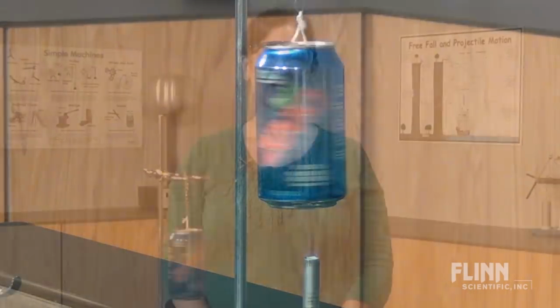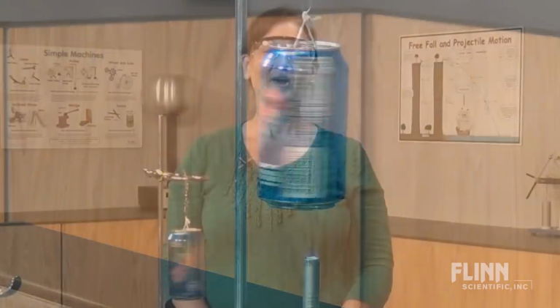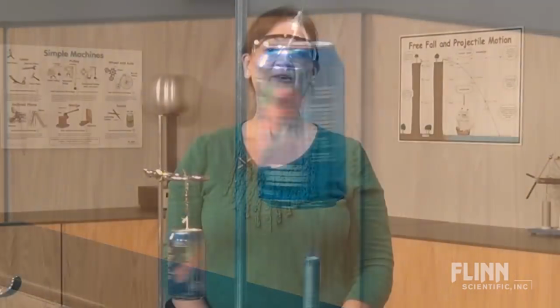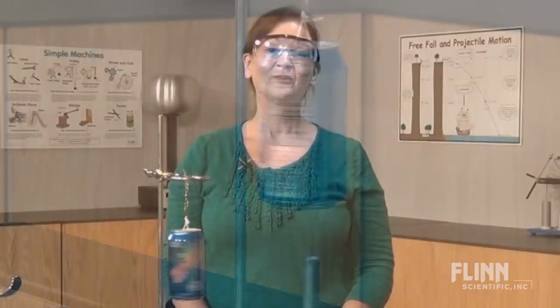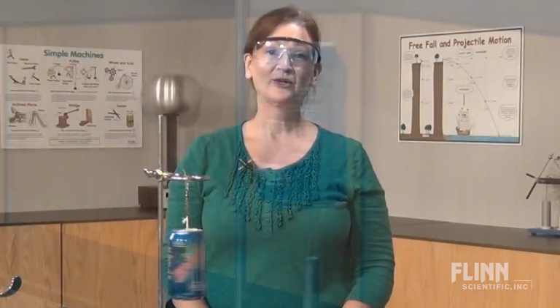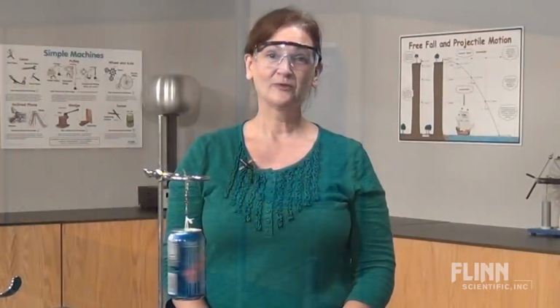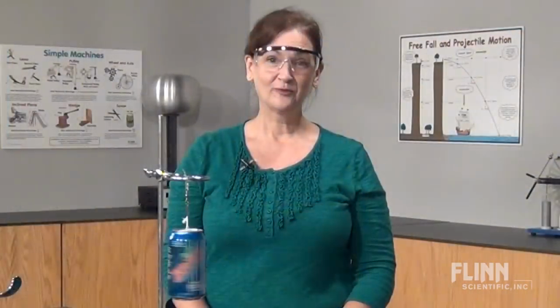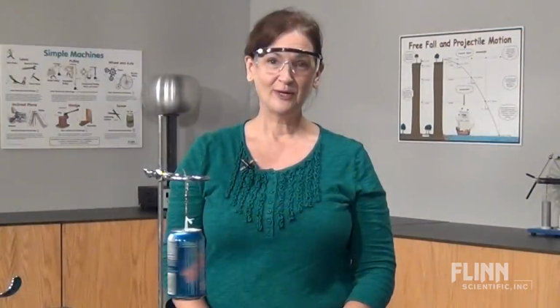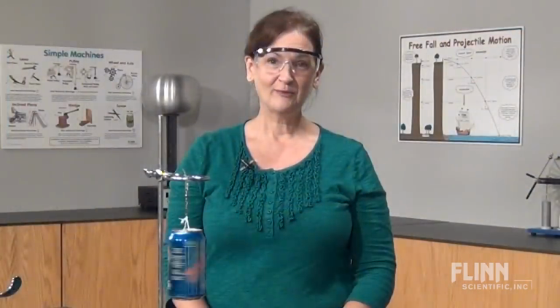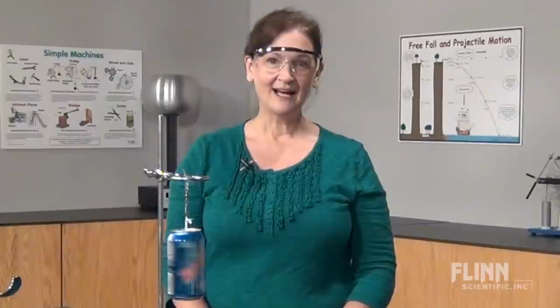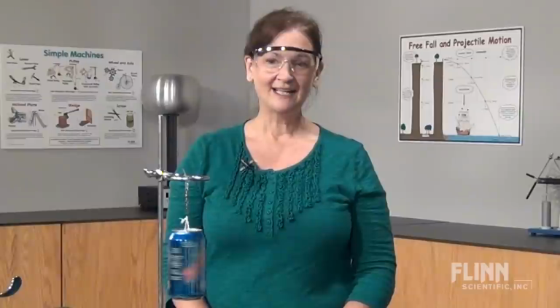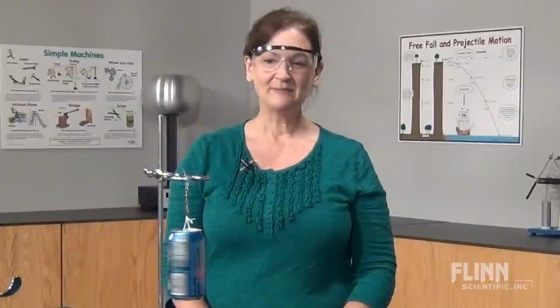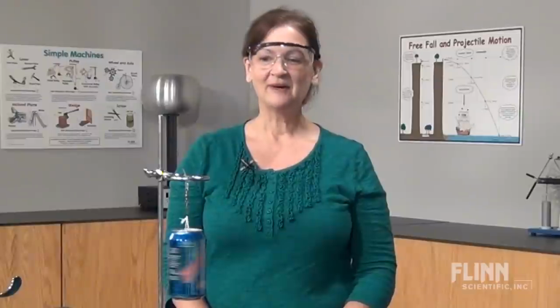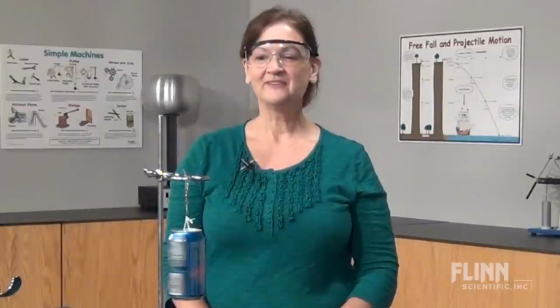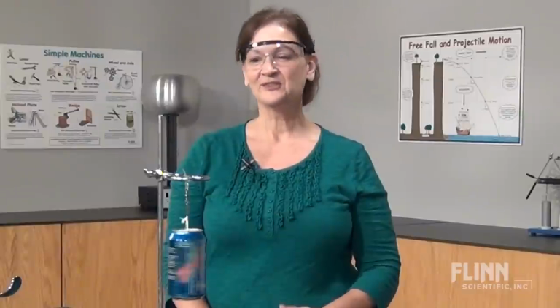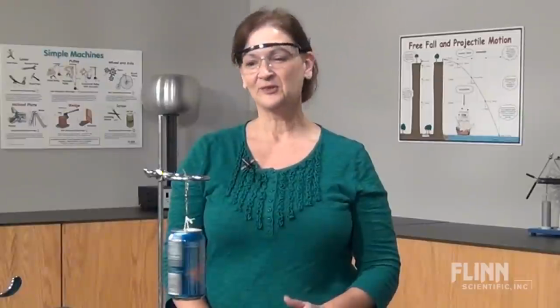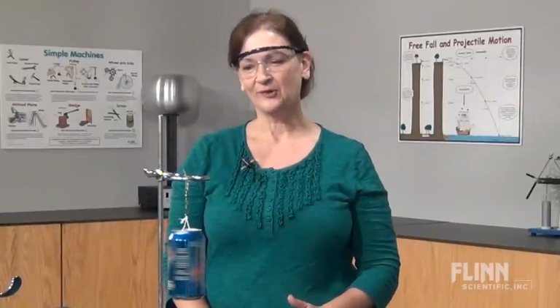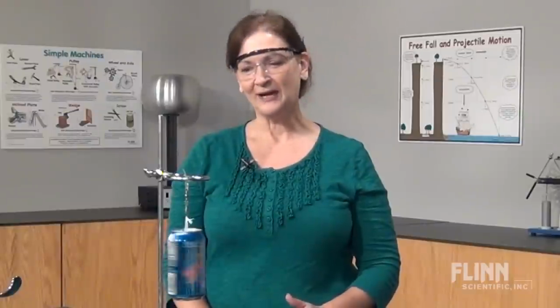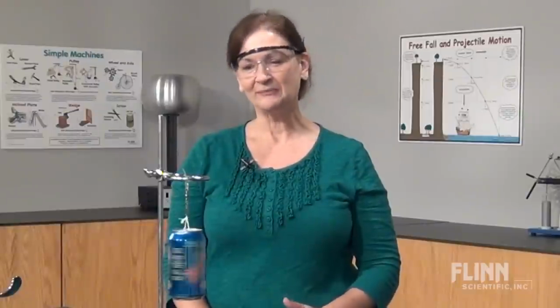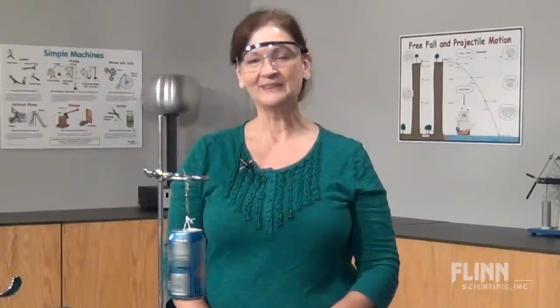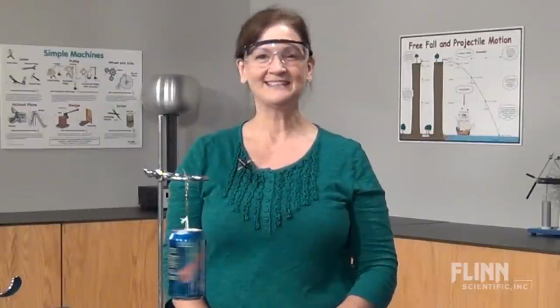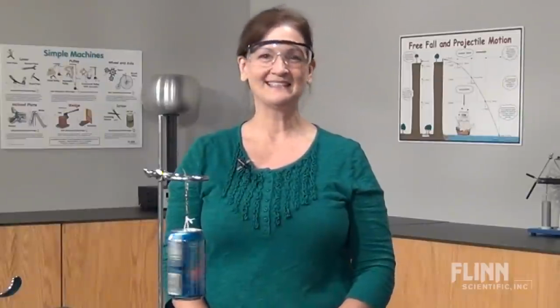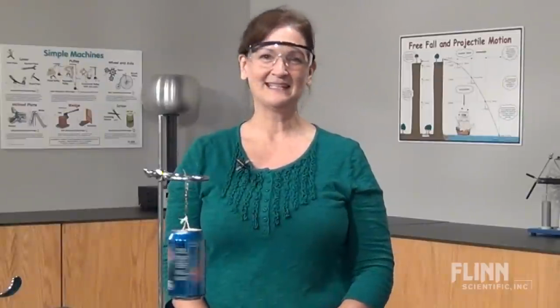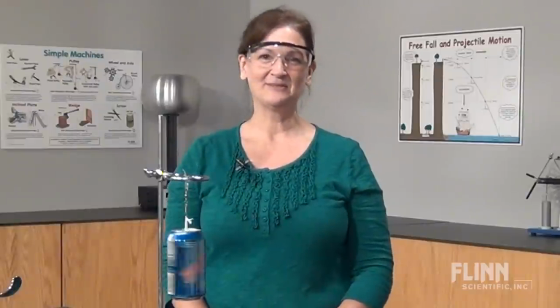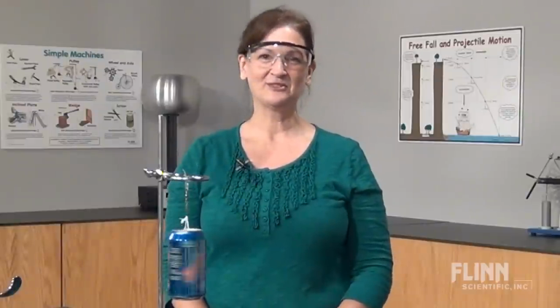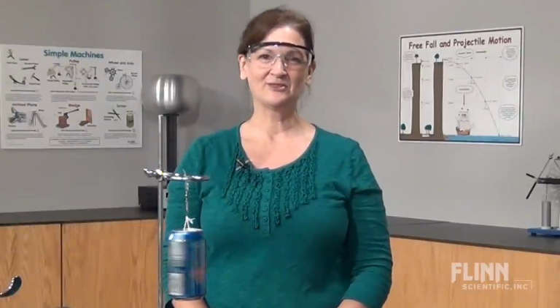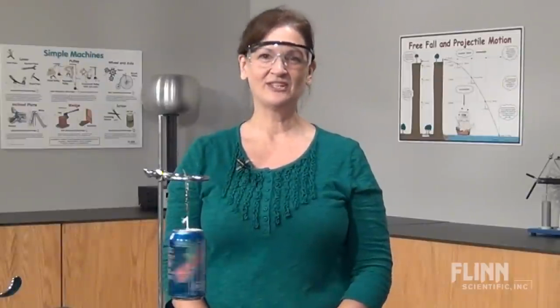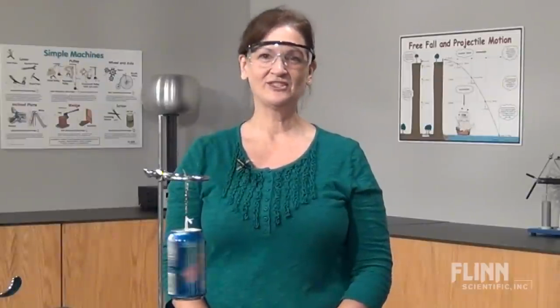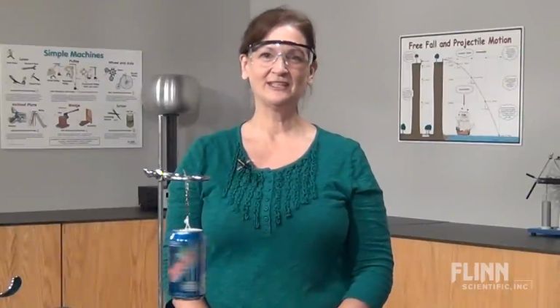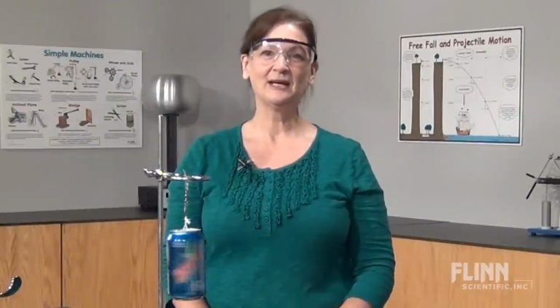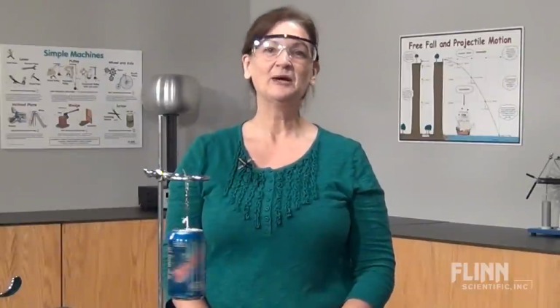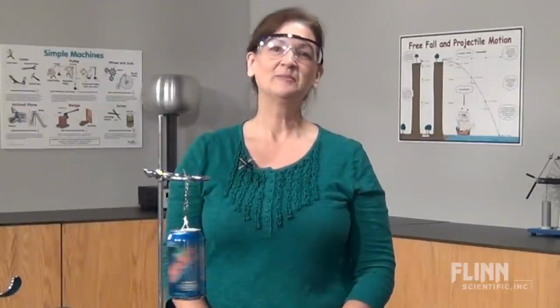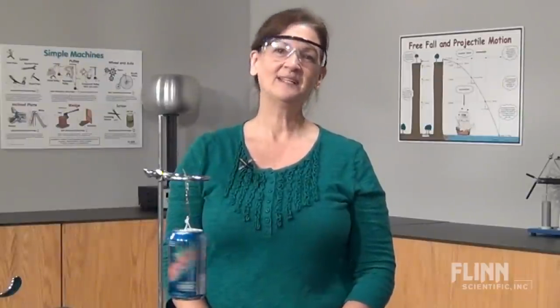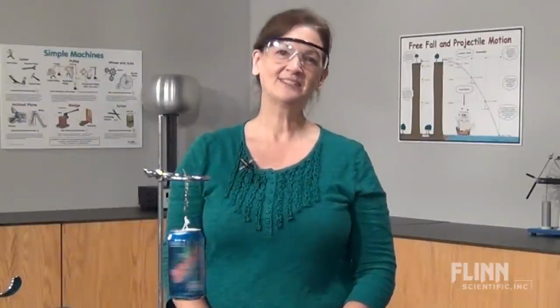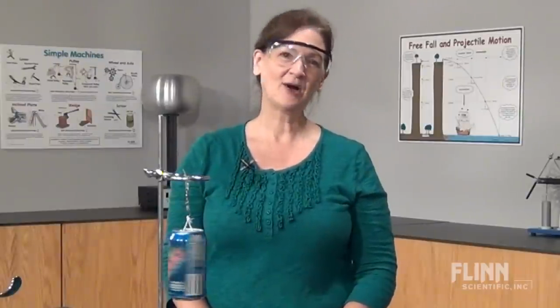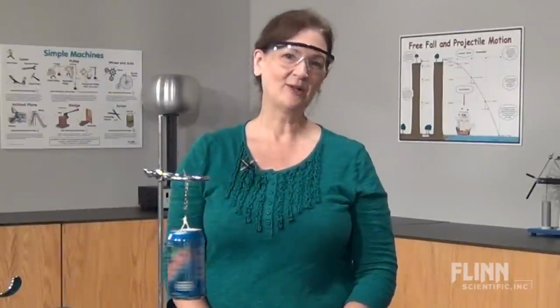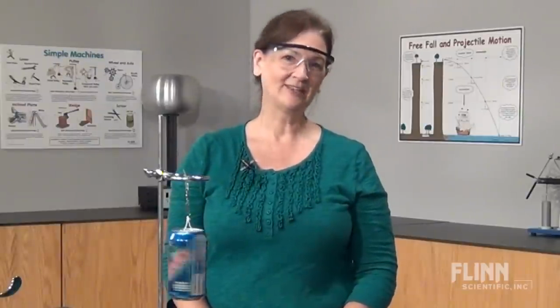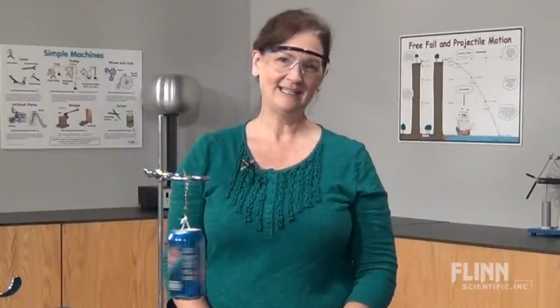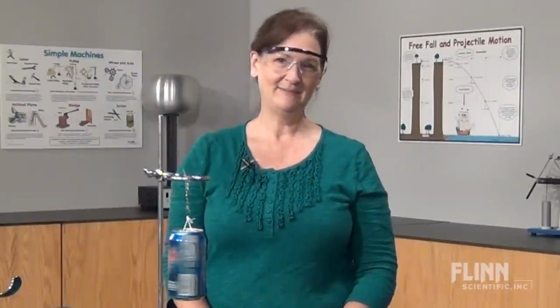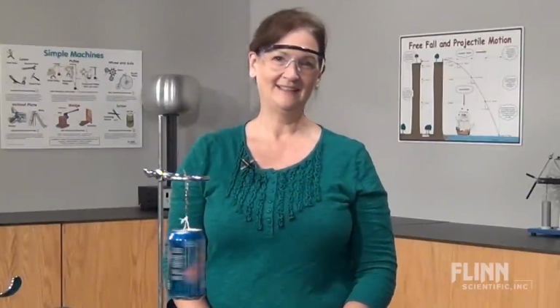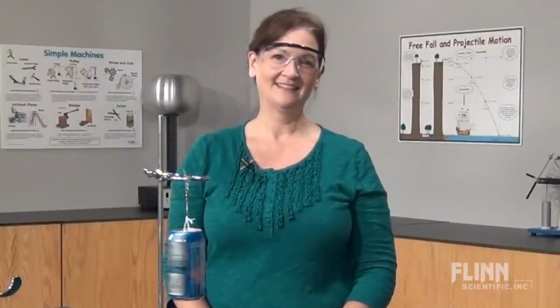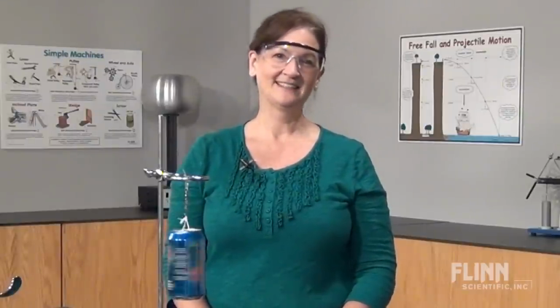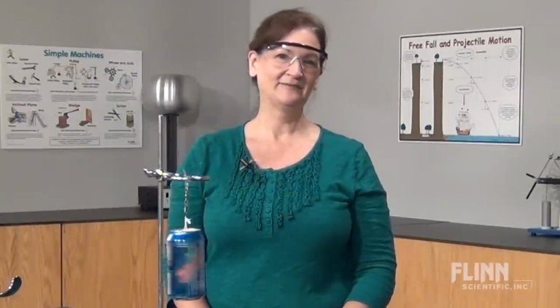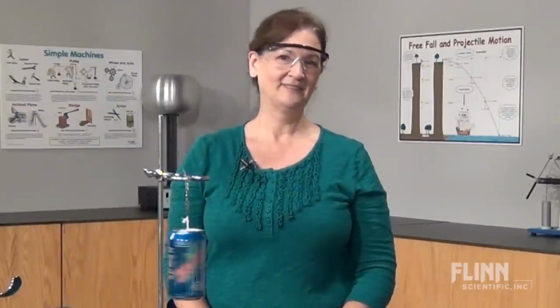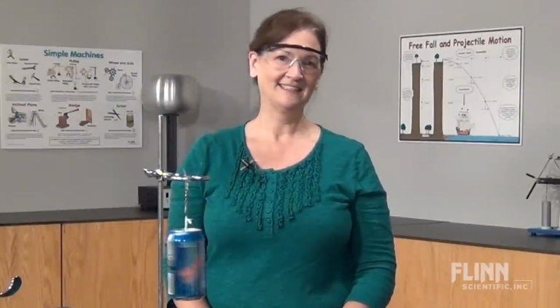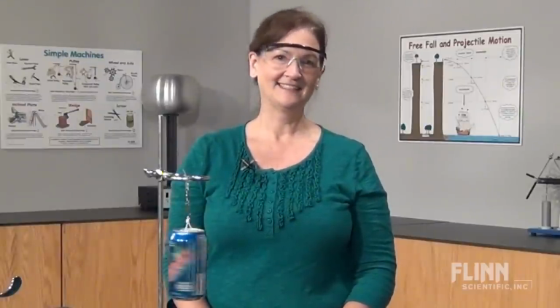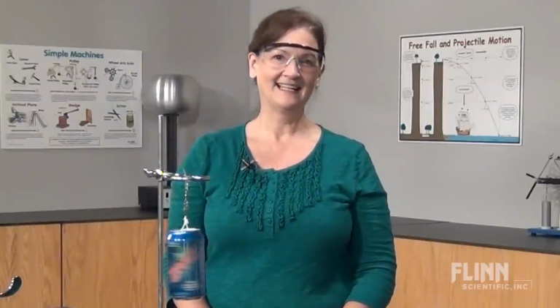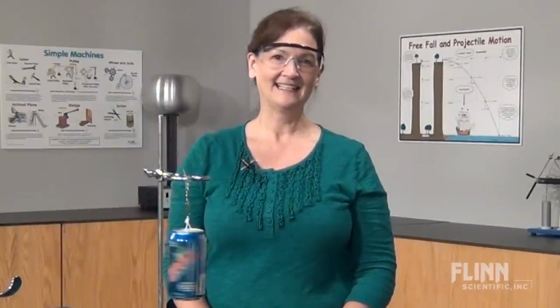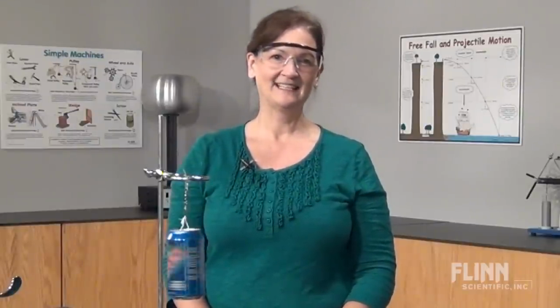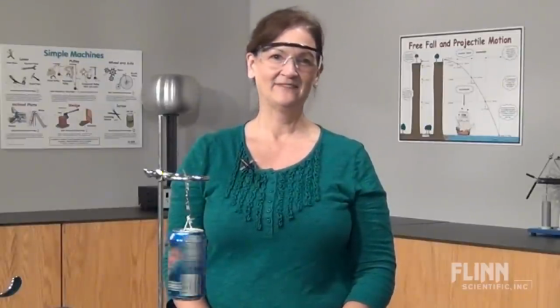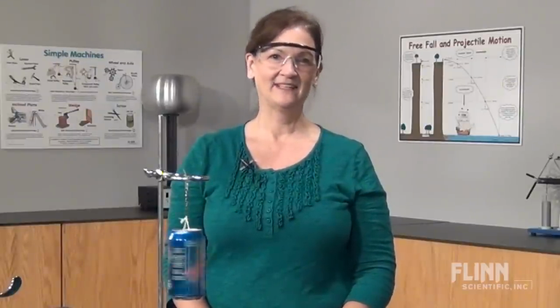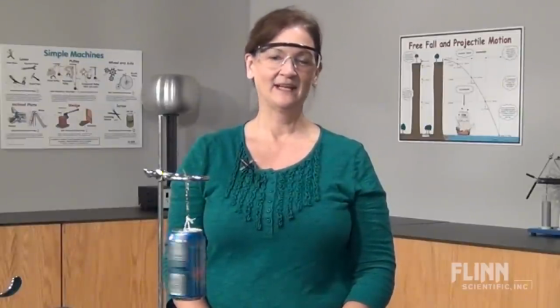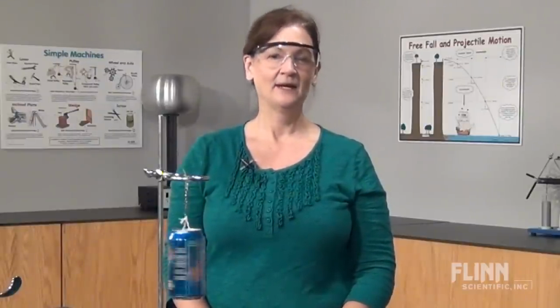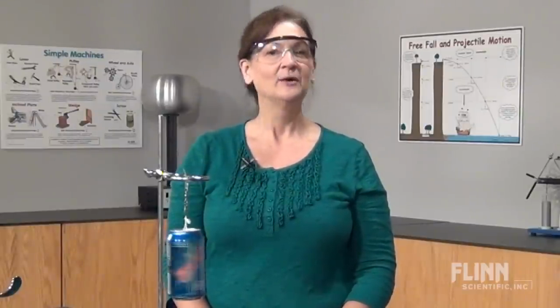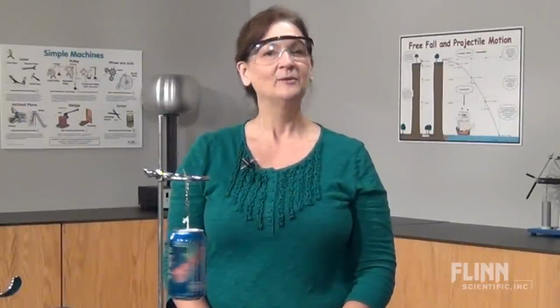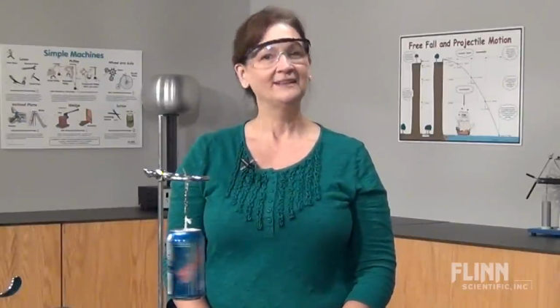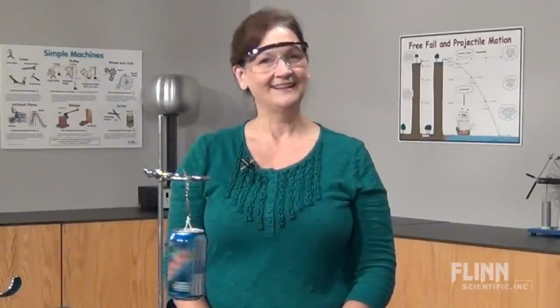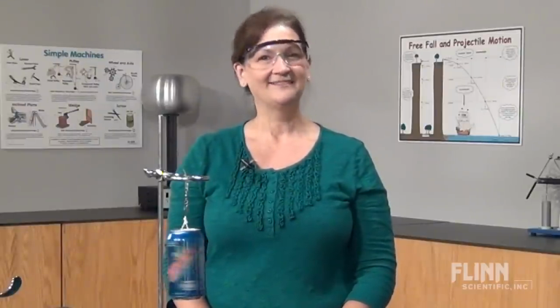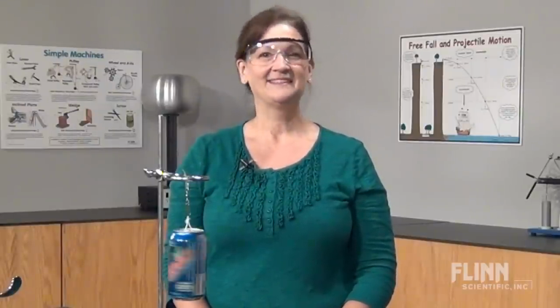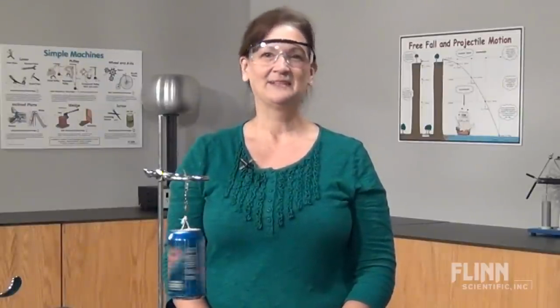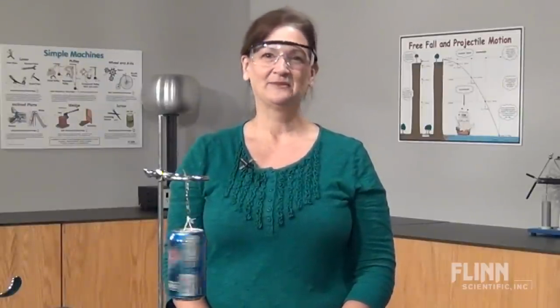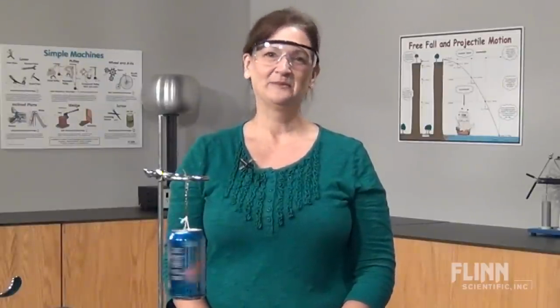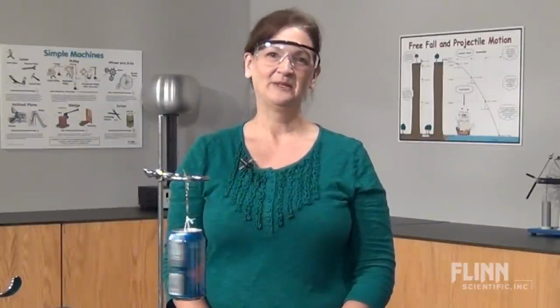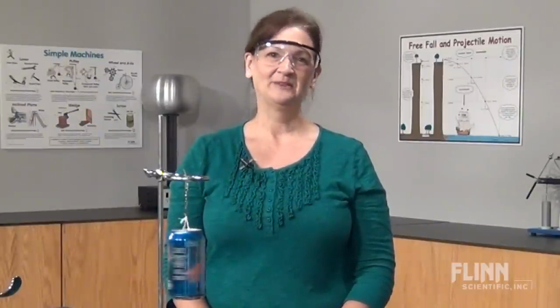For your free write-up of this crowd-pleasing demonstration, please call or email us at Flinn Scientific. We'd love to hear from you.